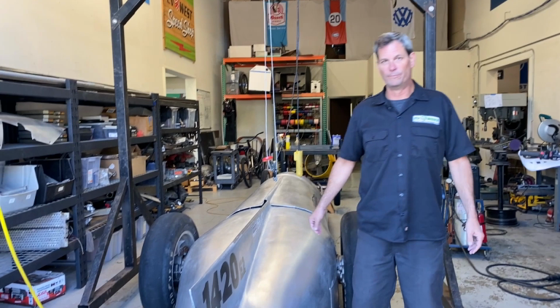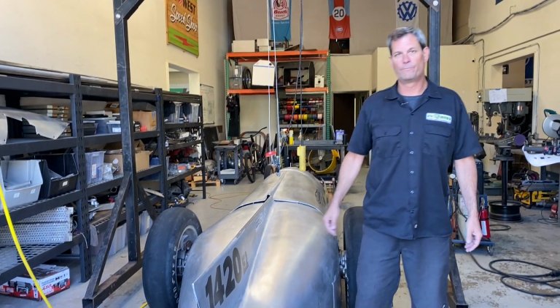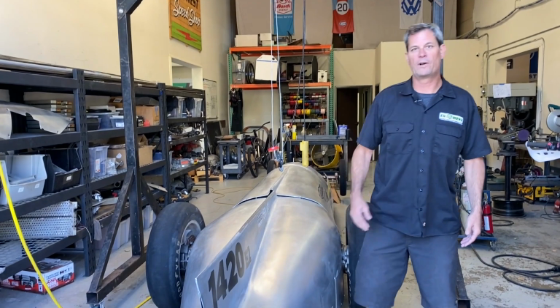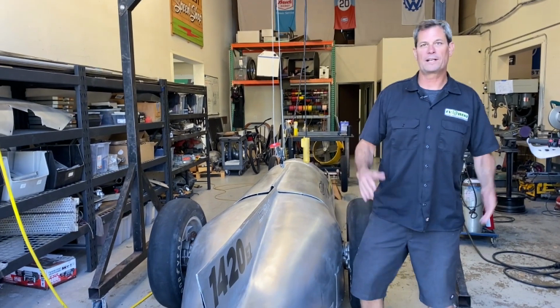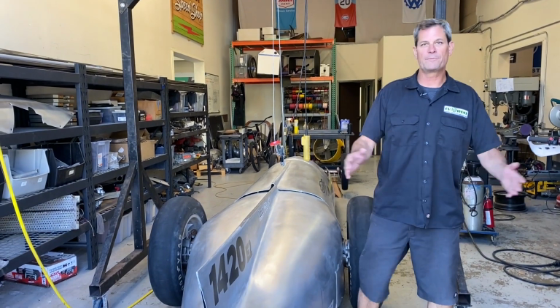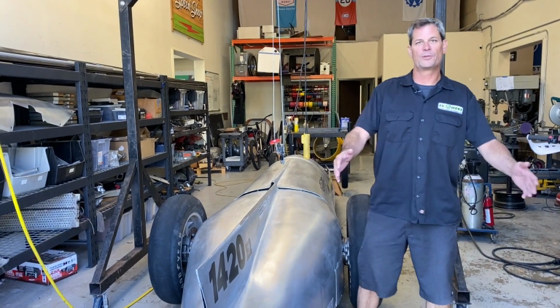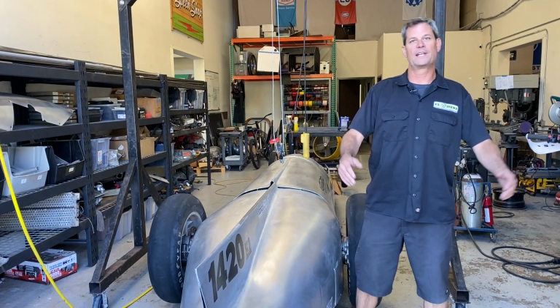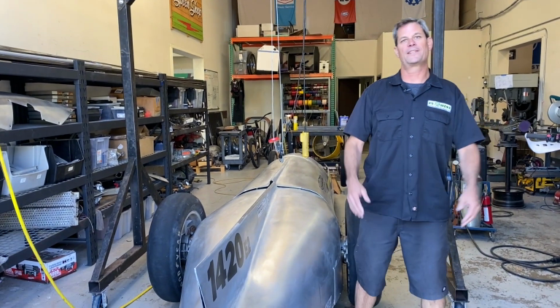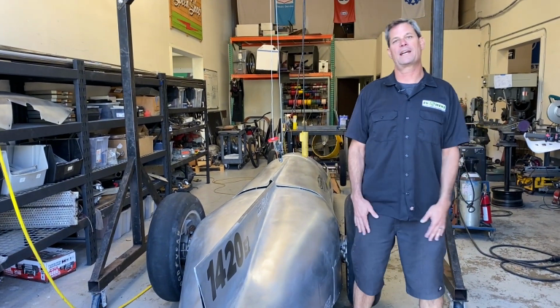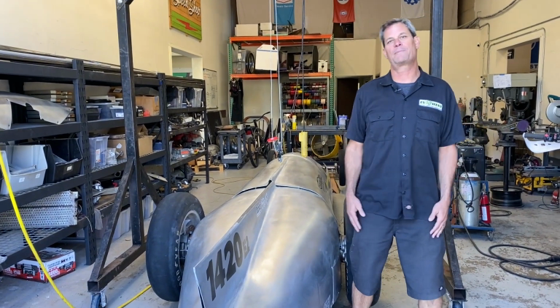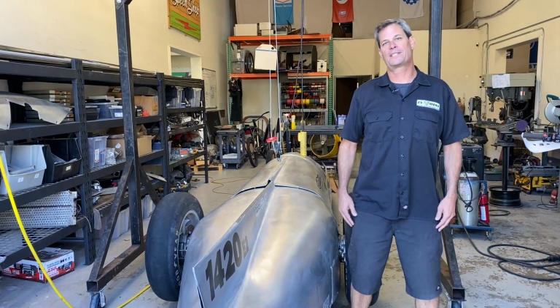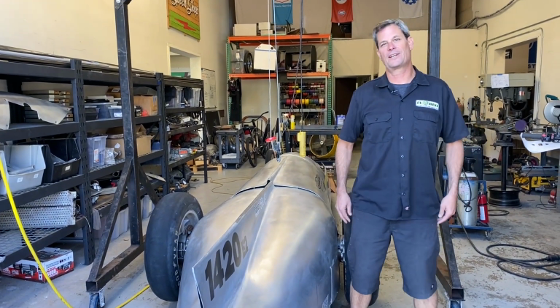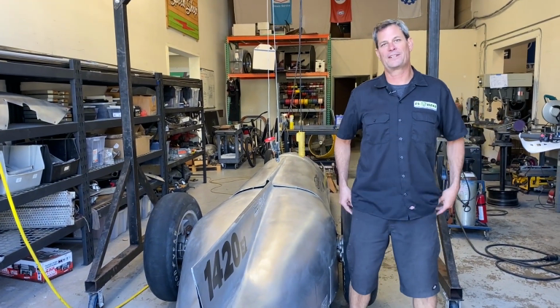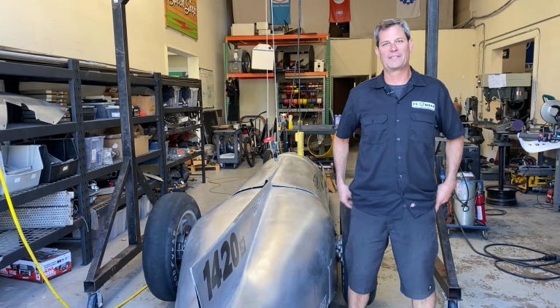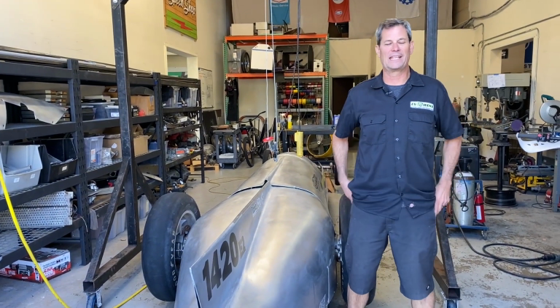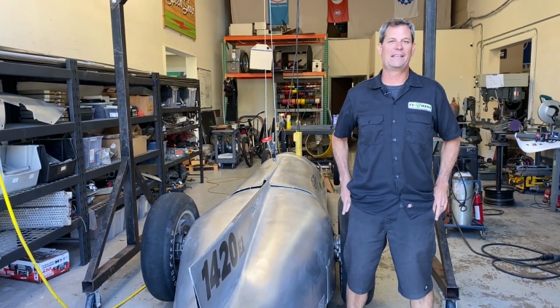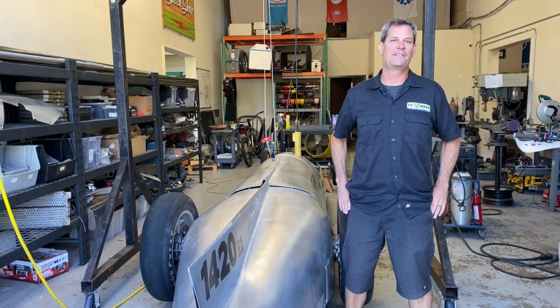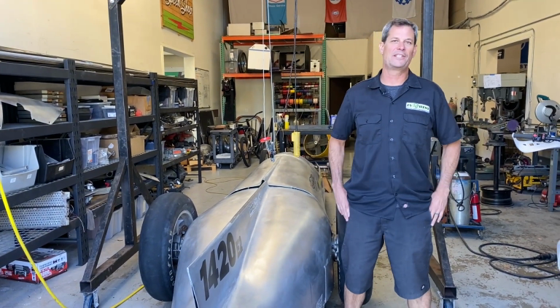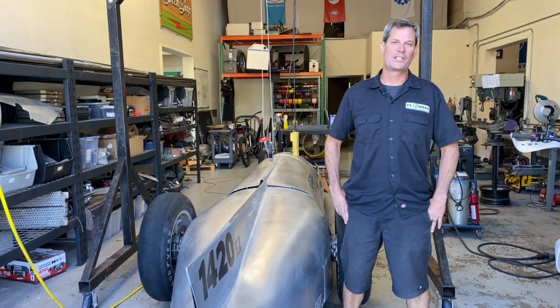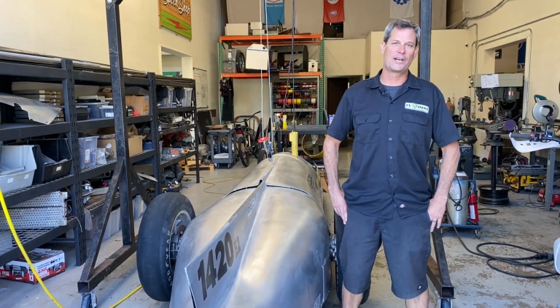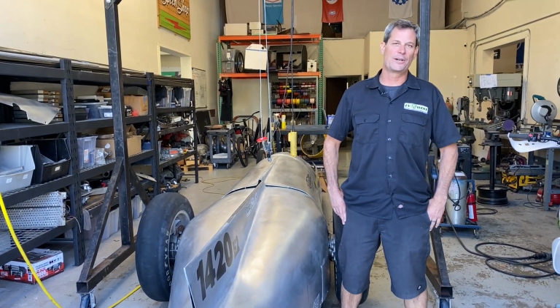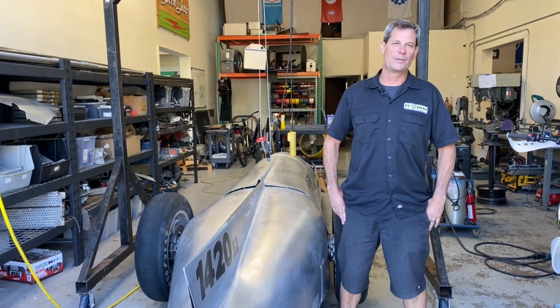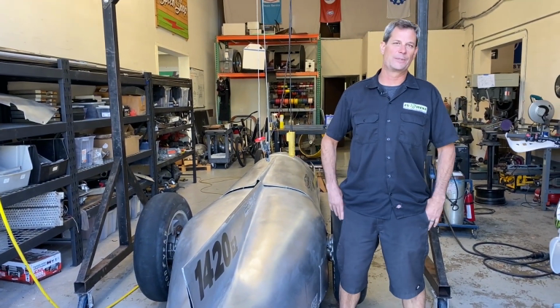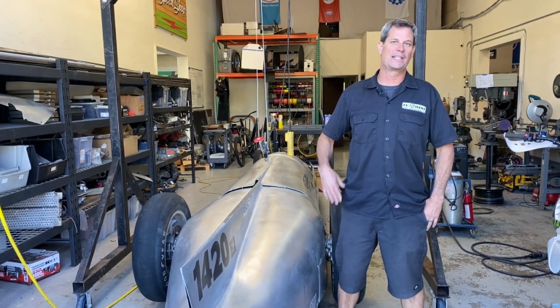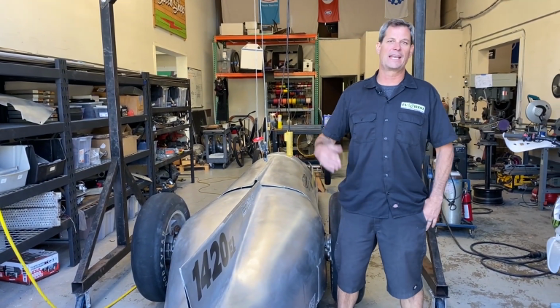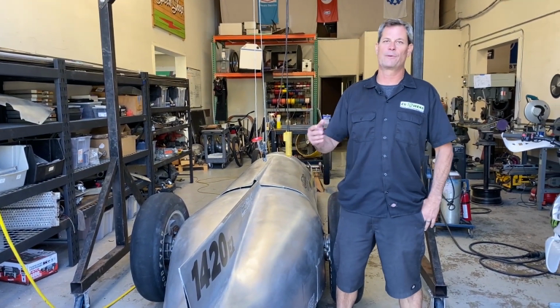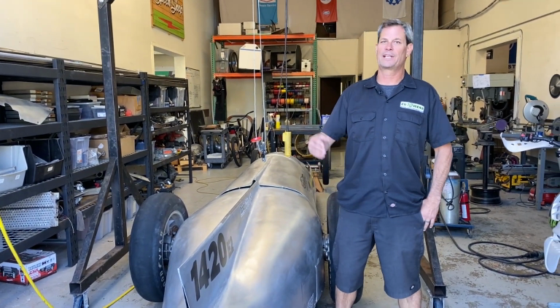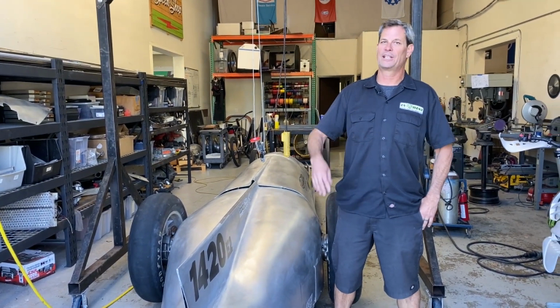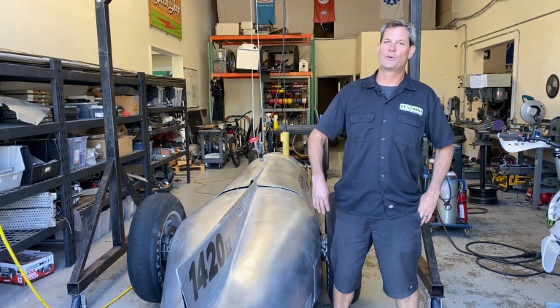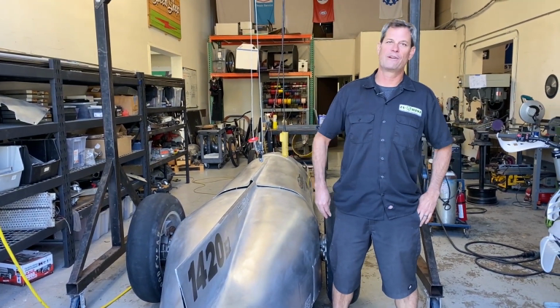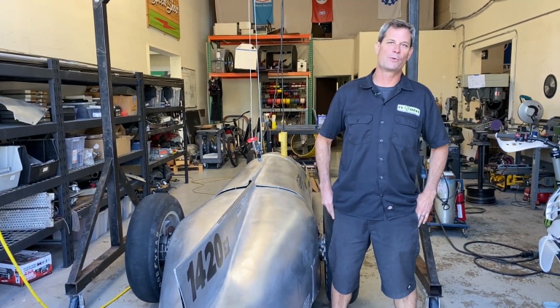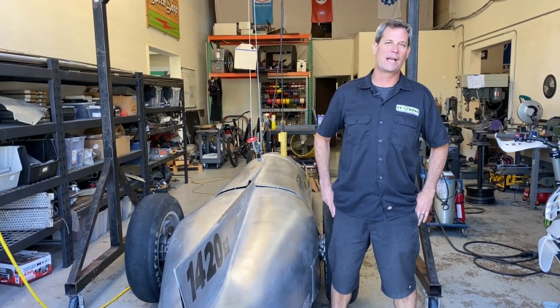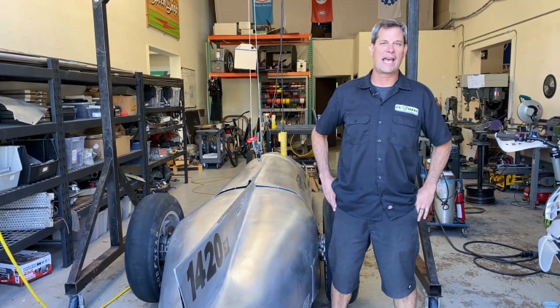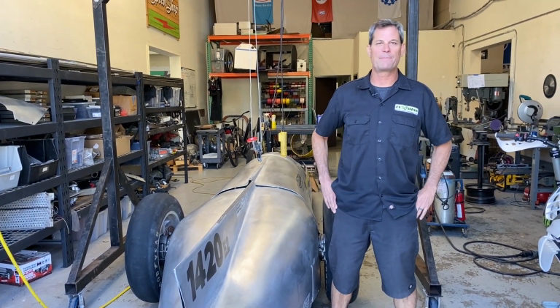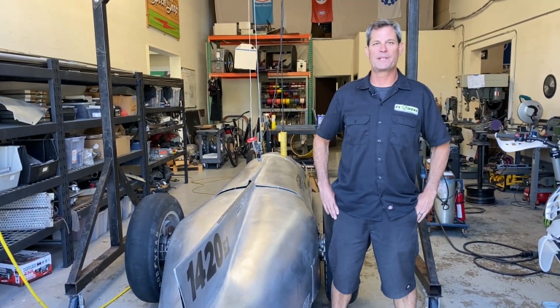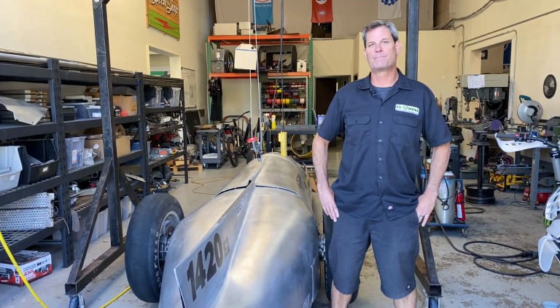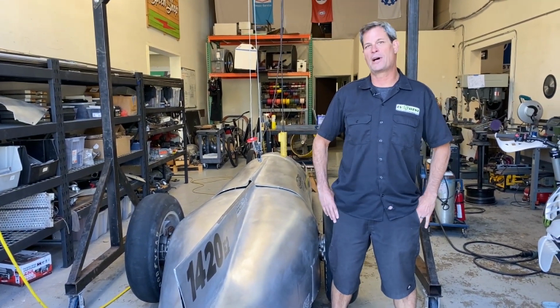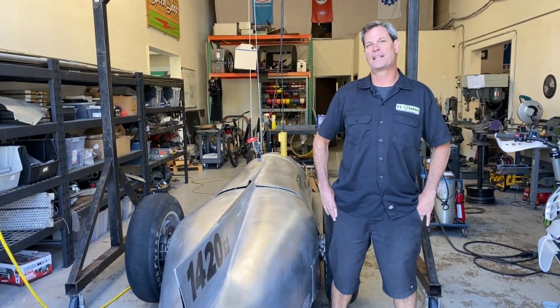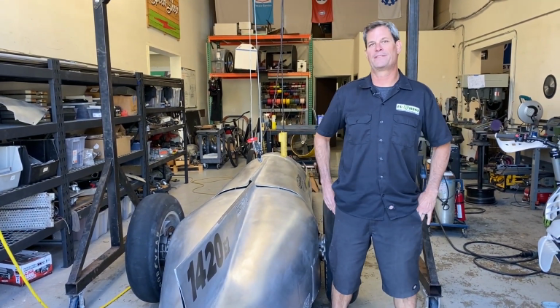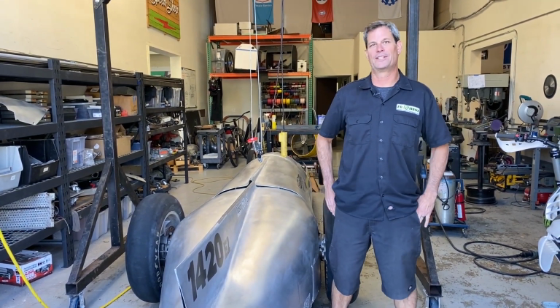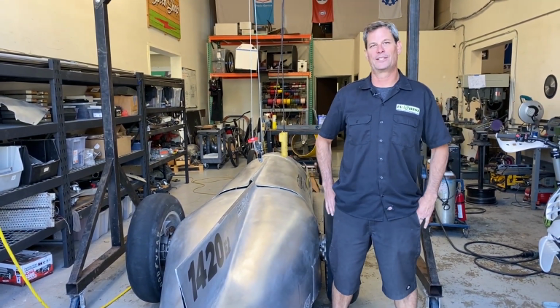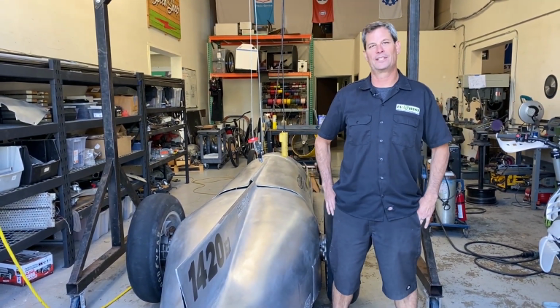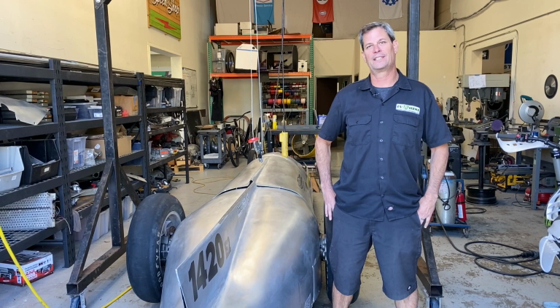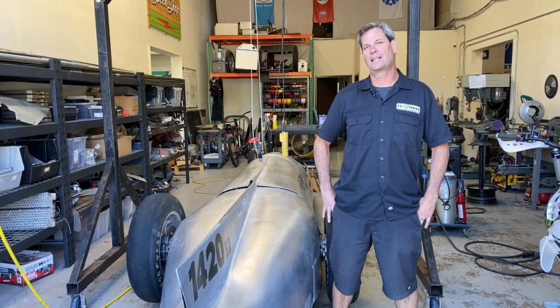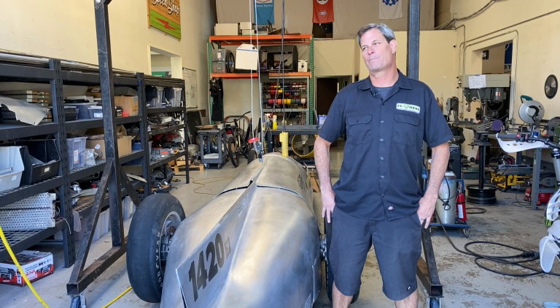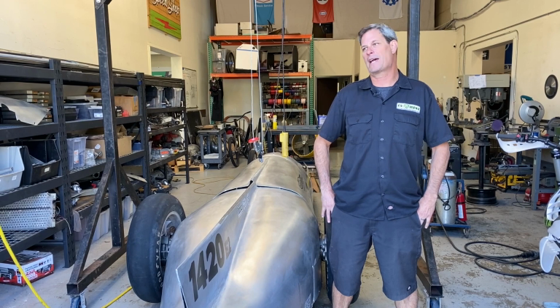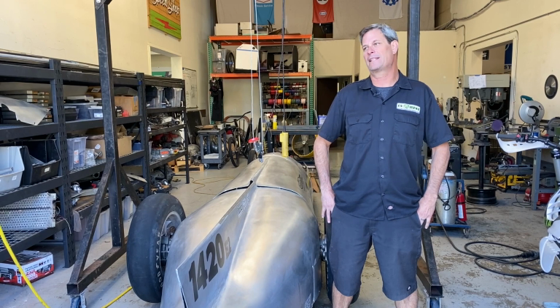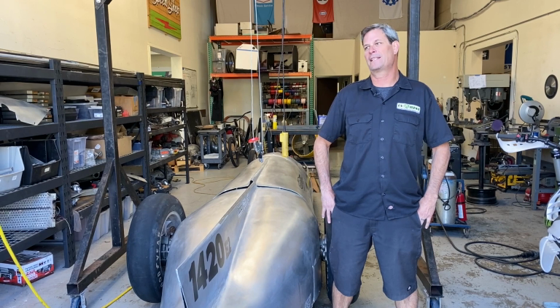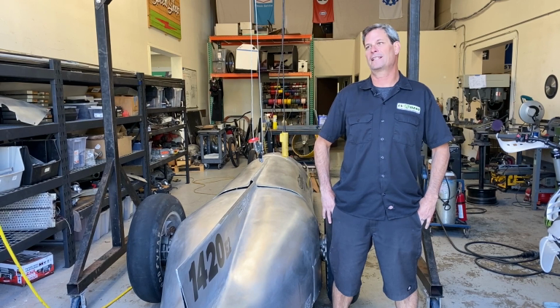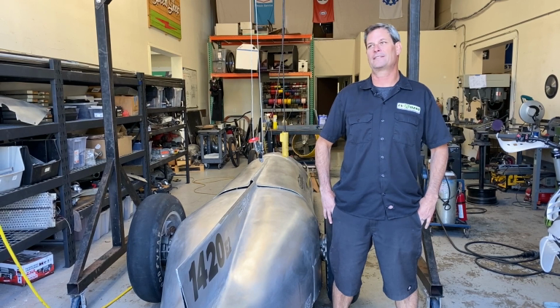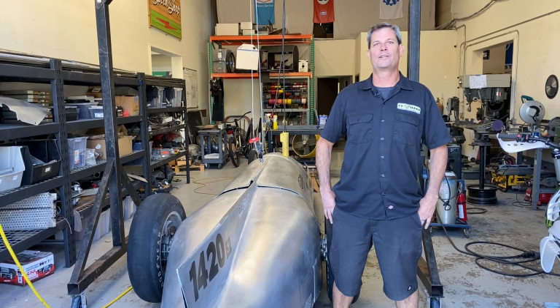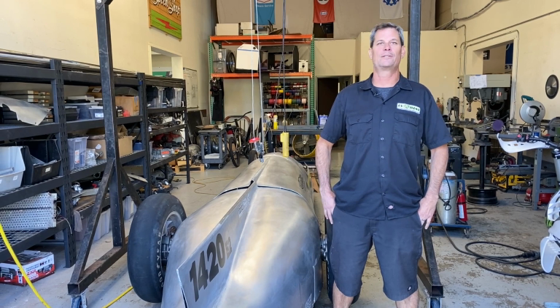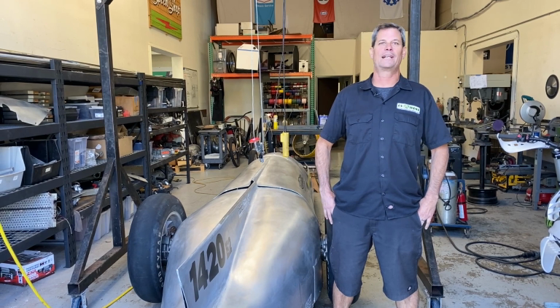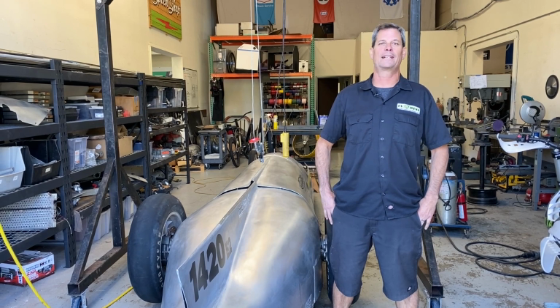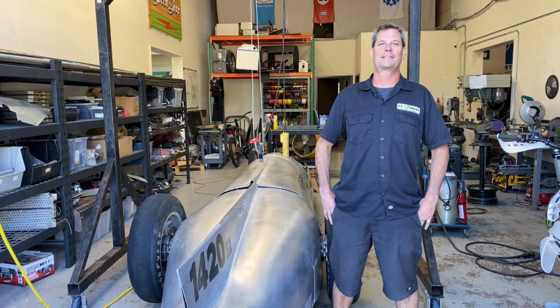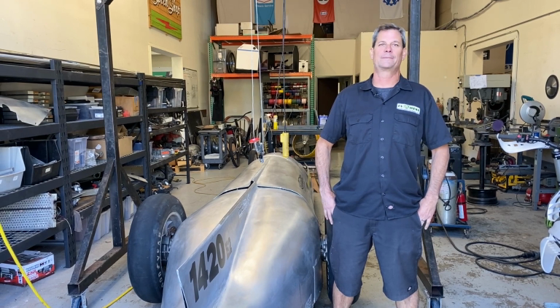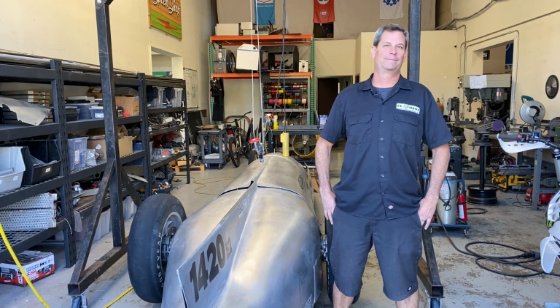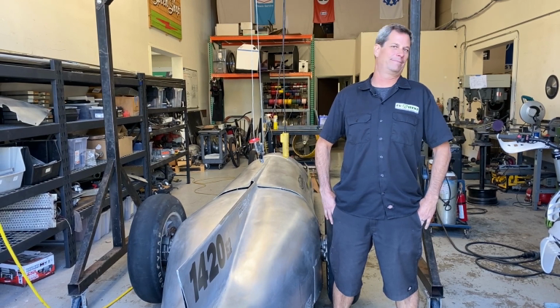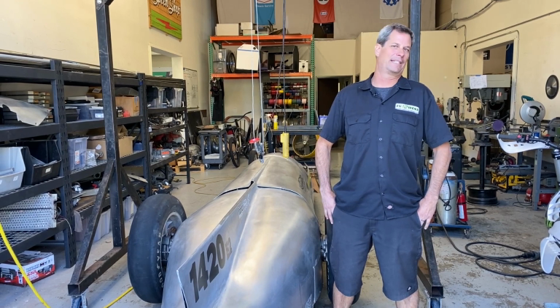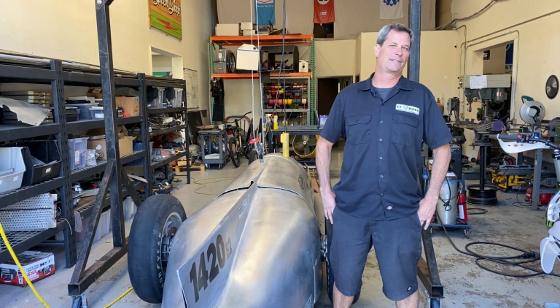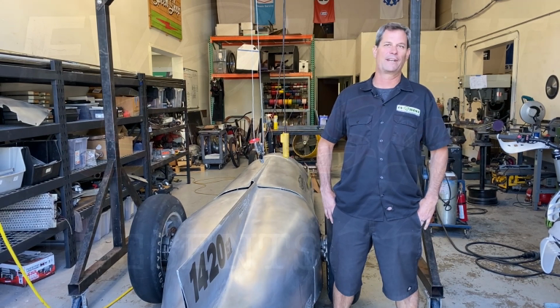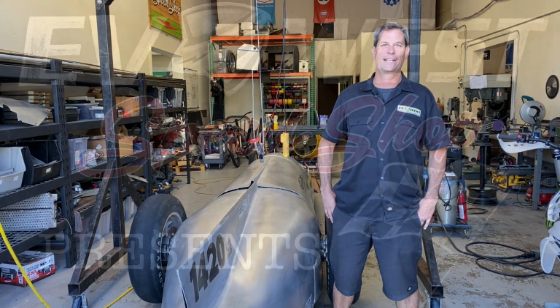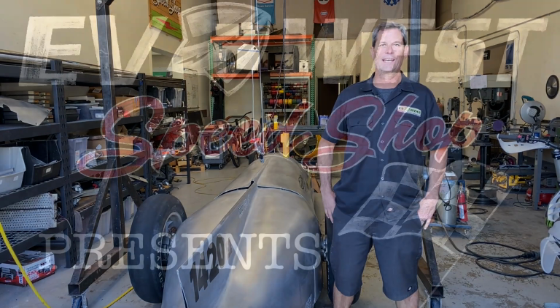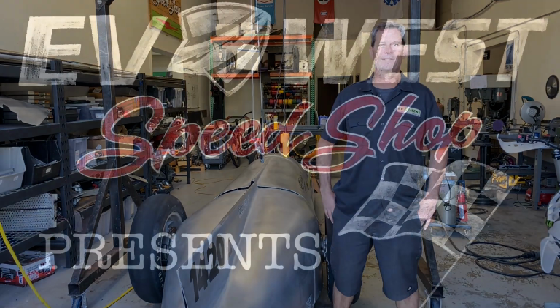Welcome to another episode of the EV Show. Today we're going to go over what happened at Bonneville — good luck, bad luck, no luck. Let's find out.